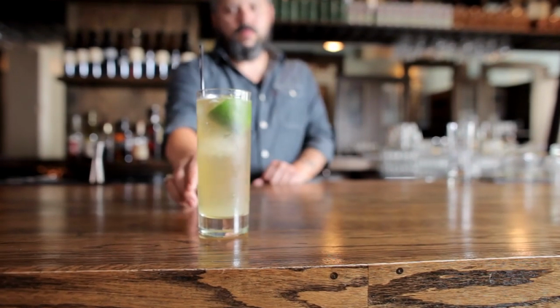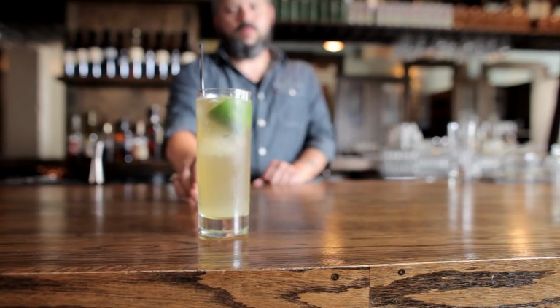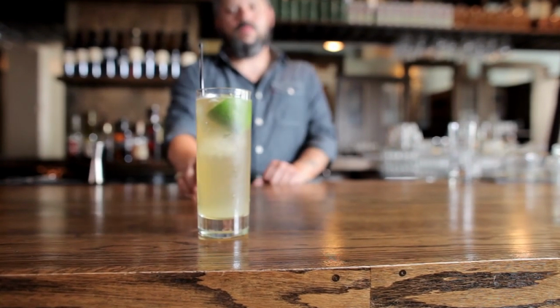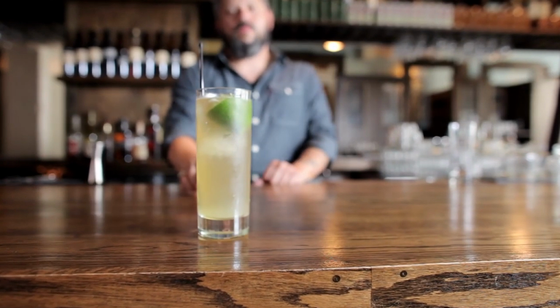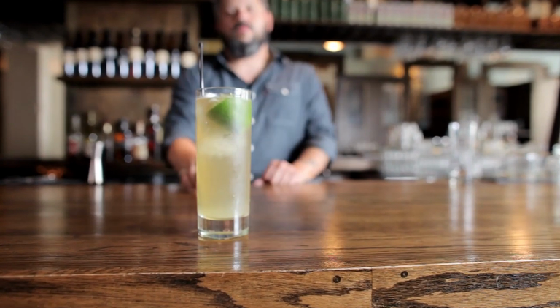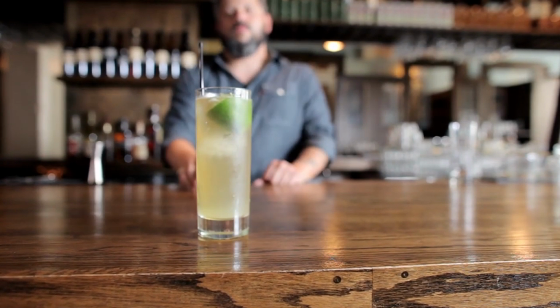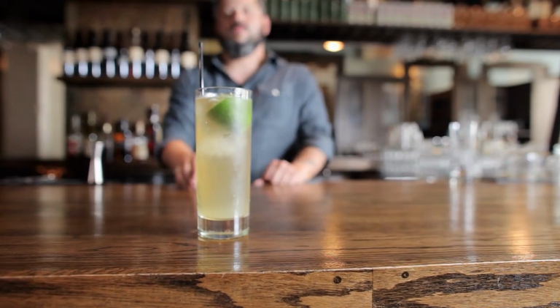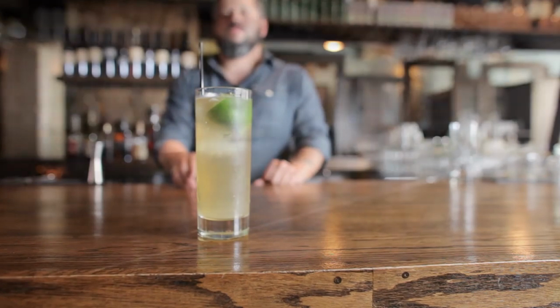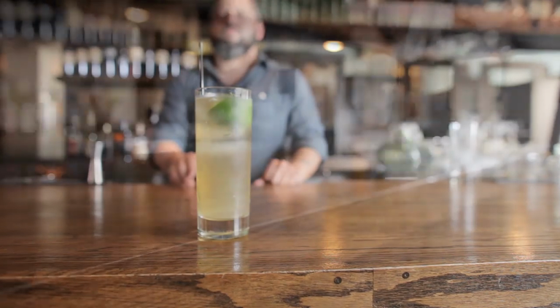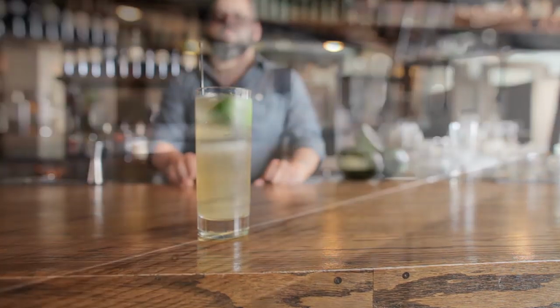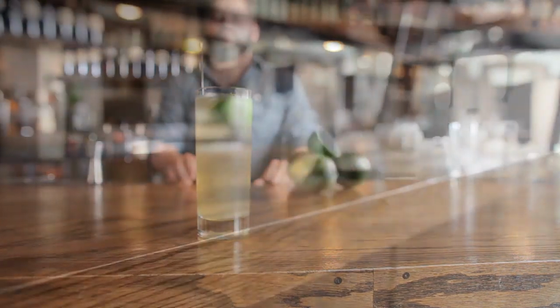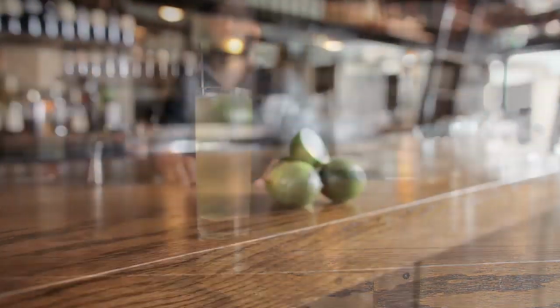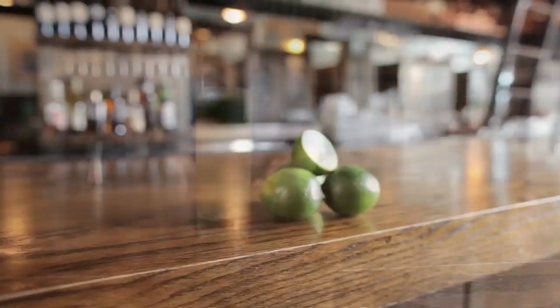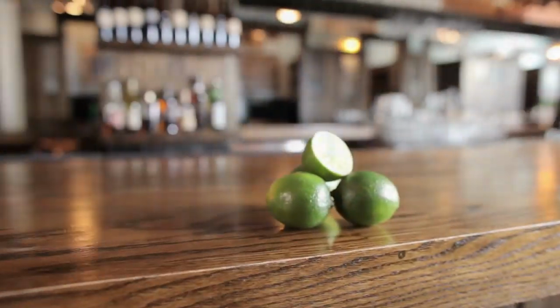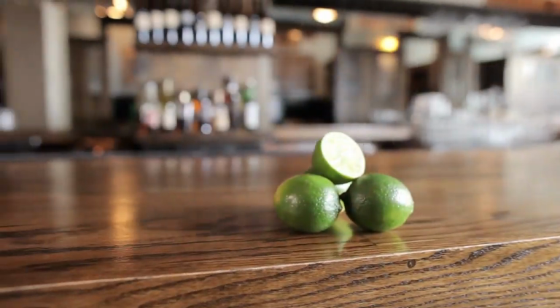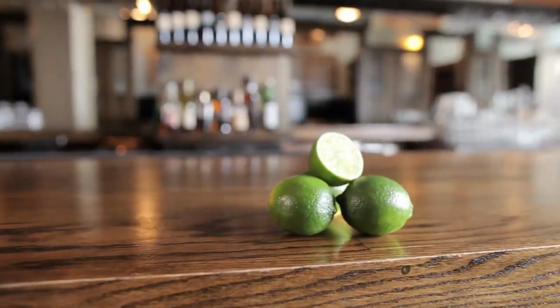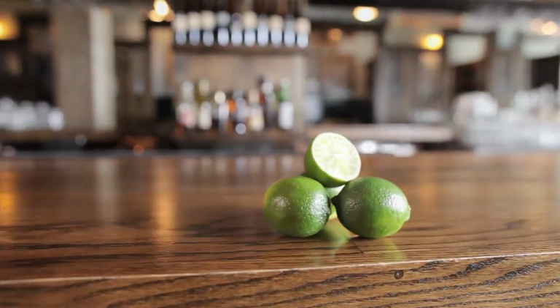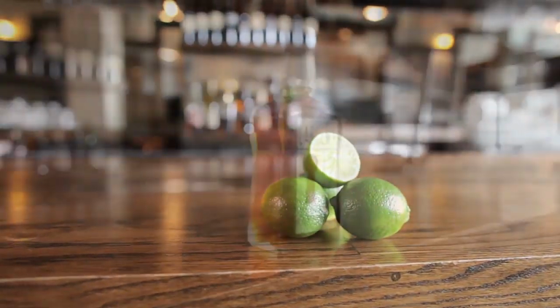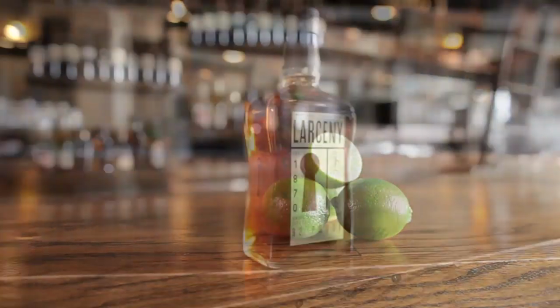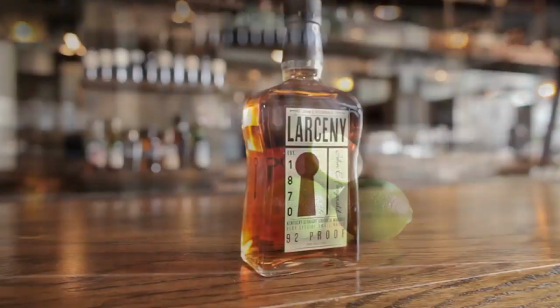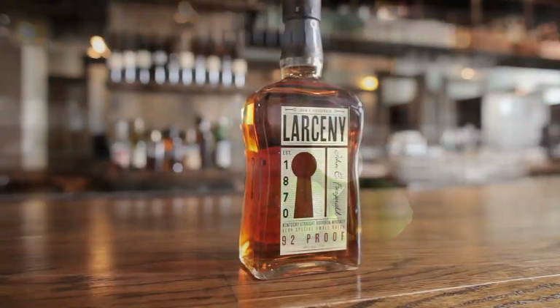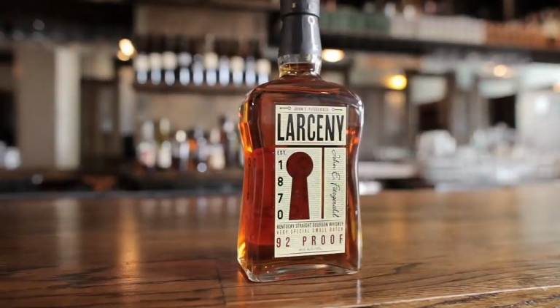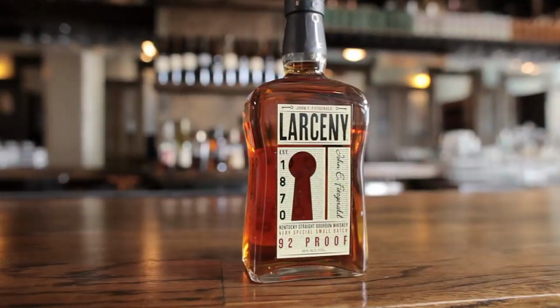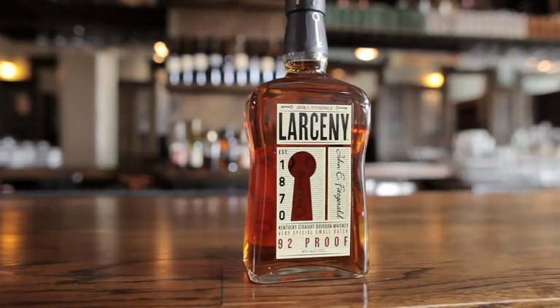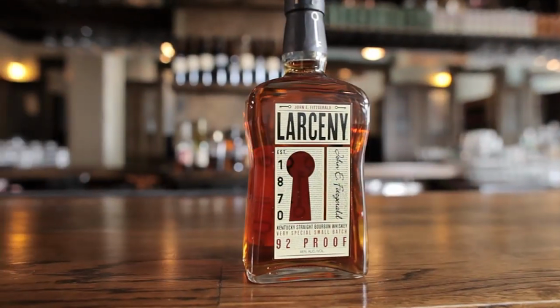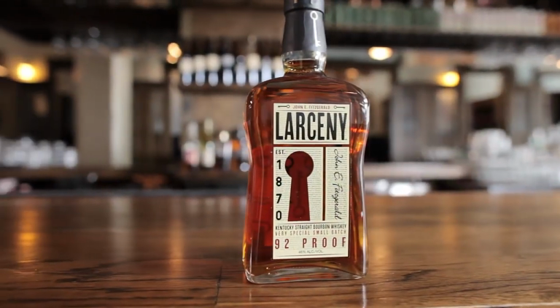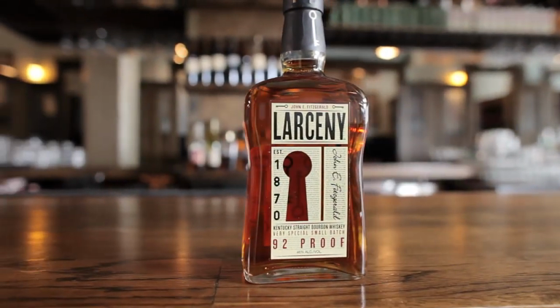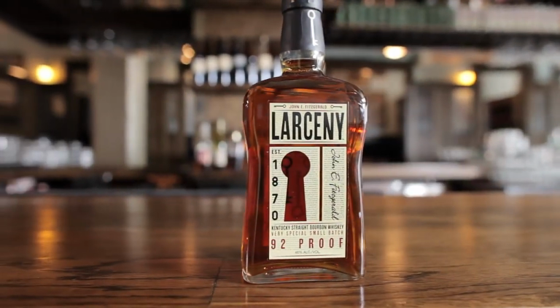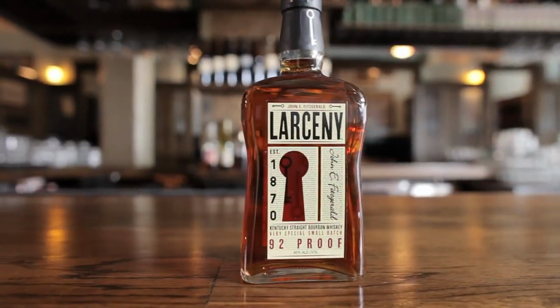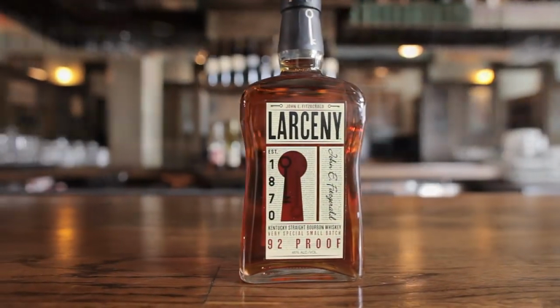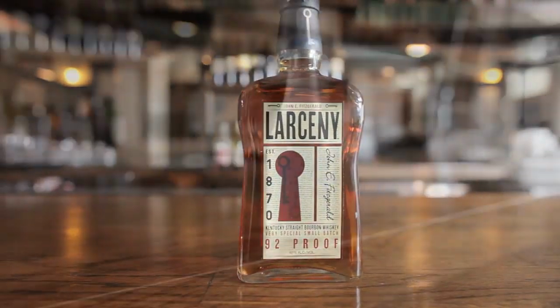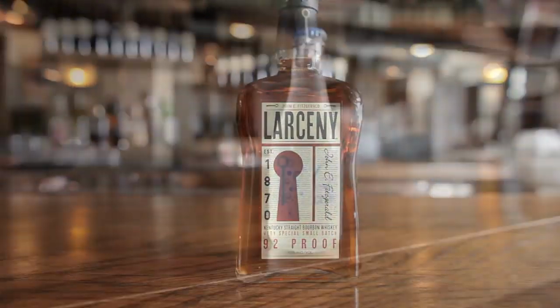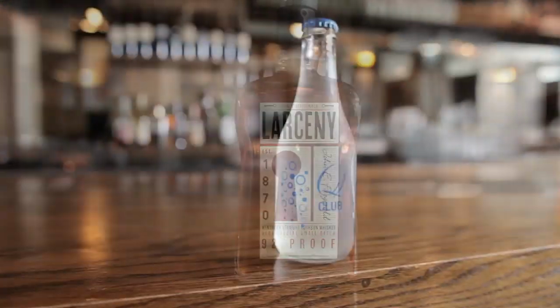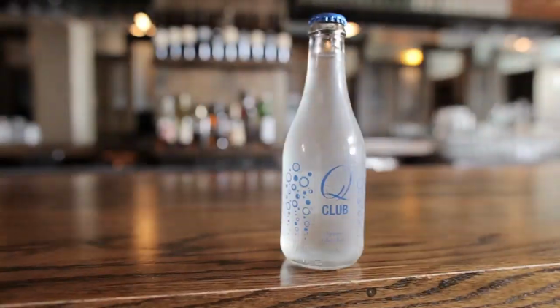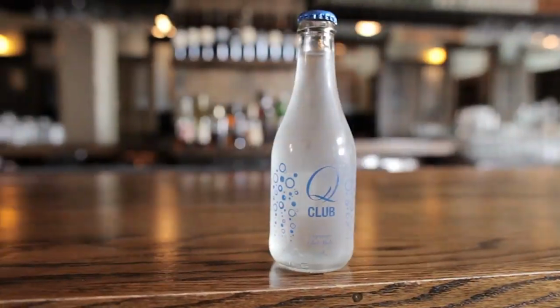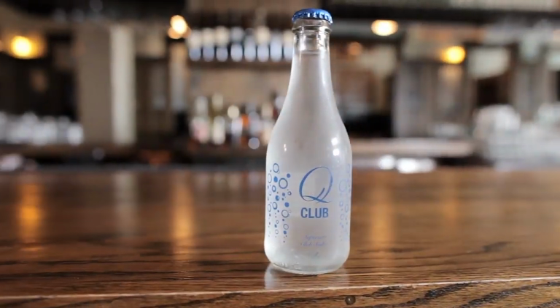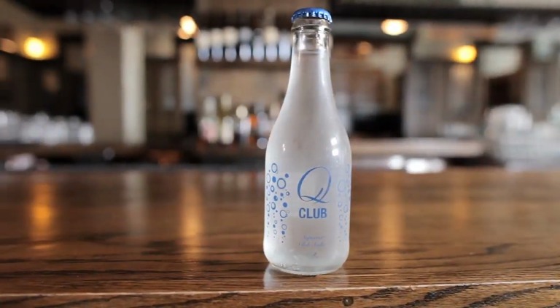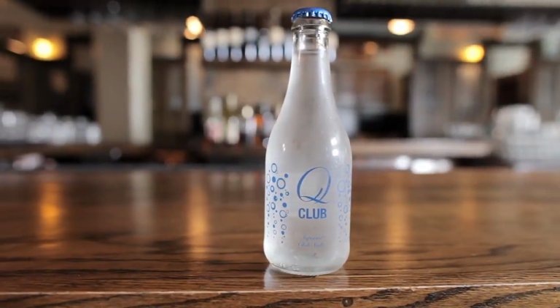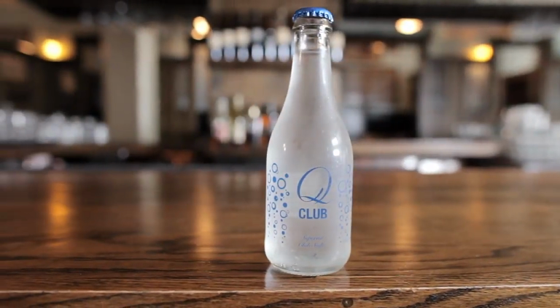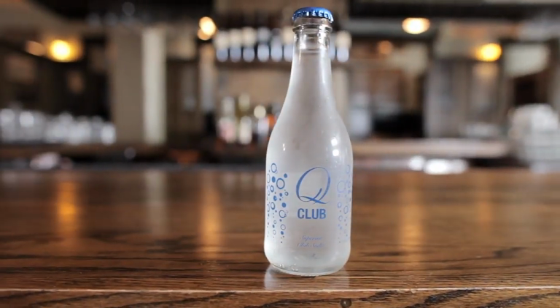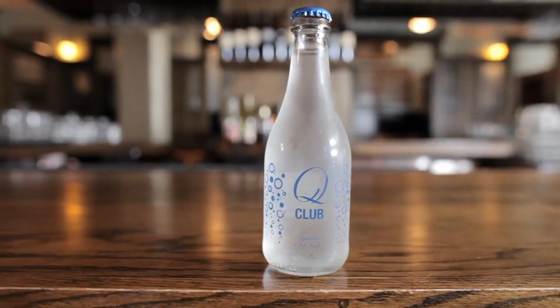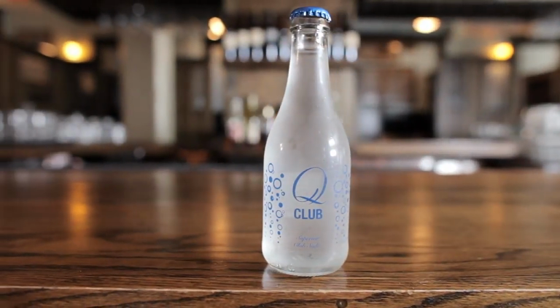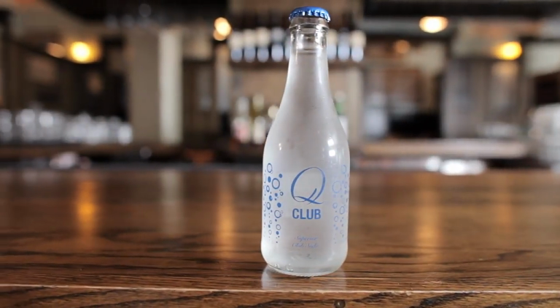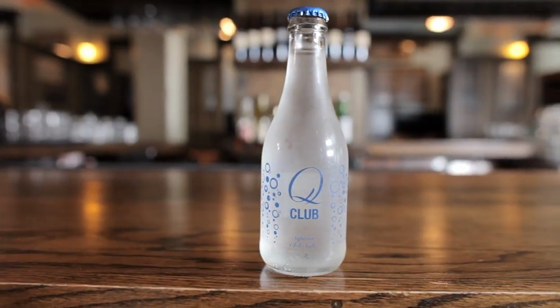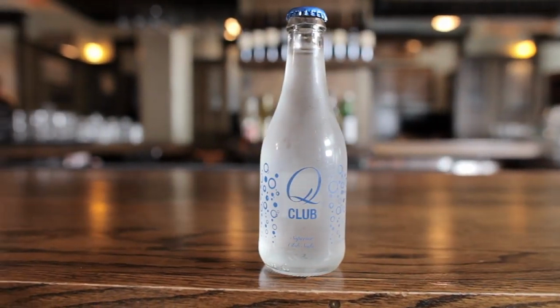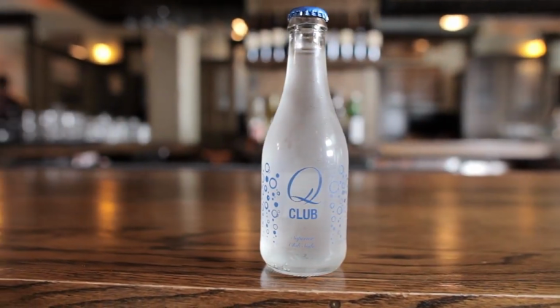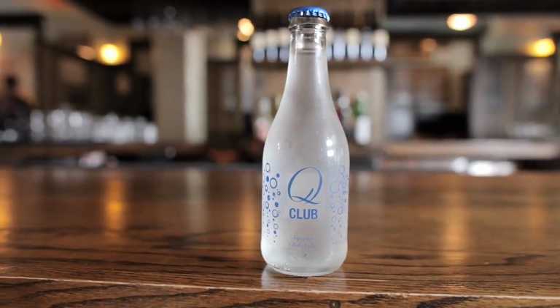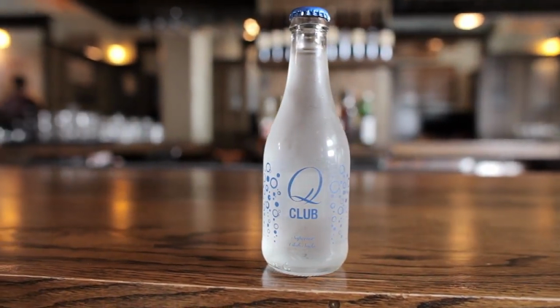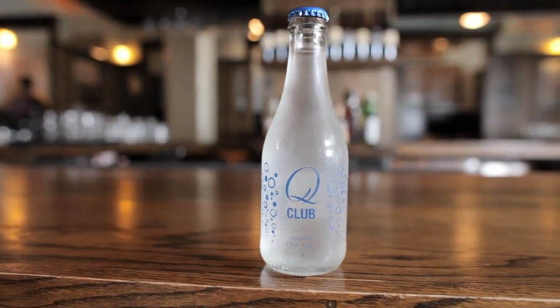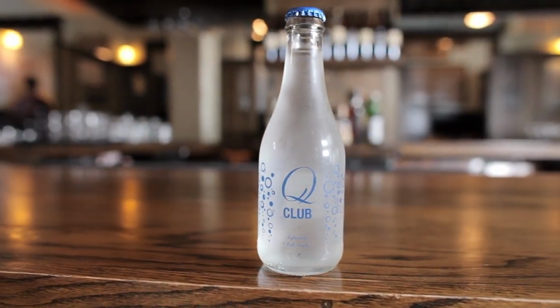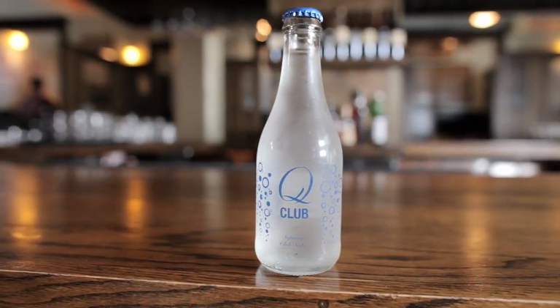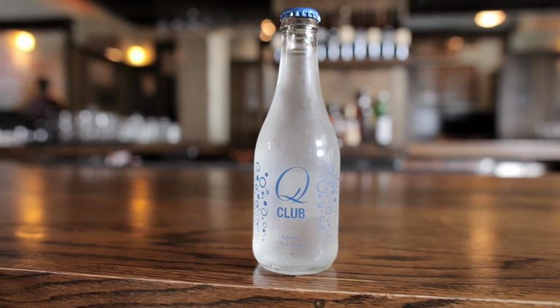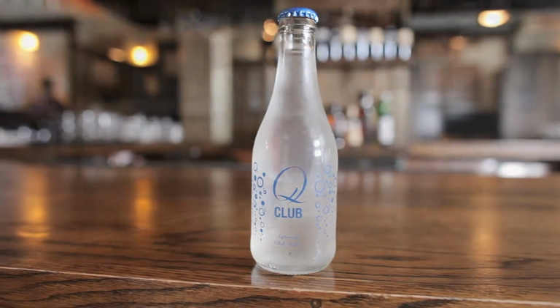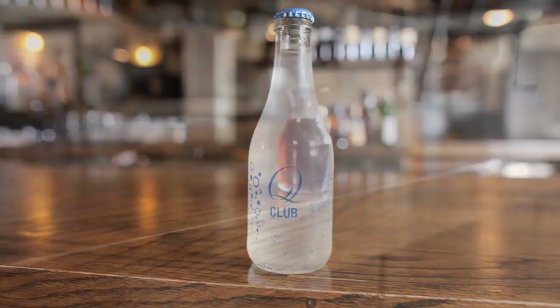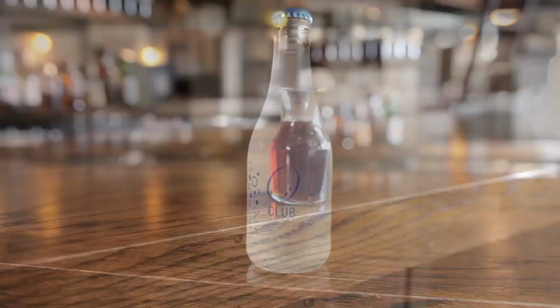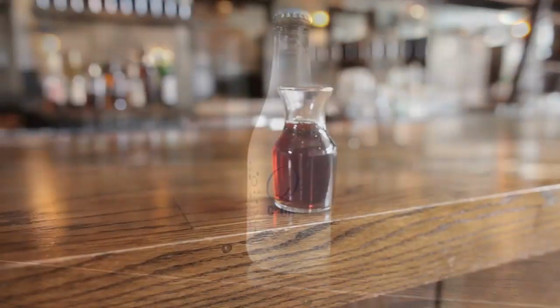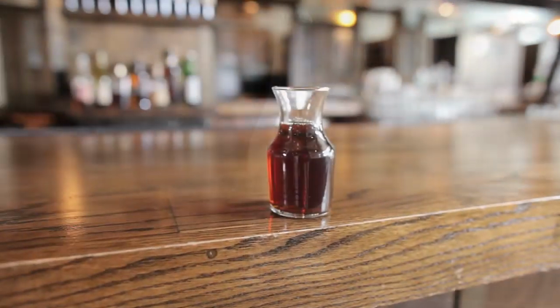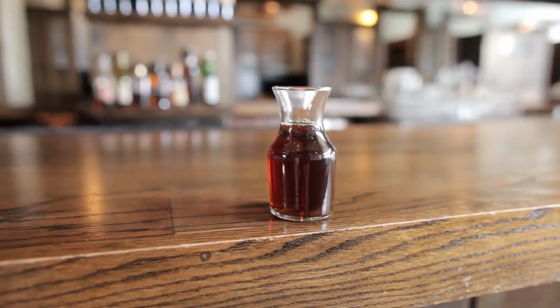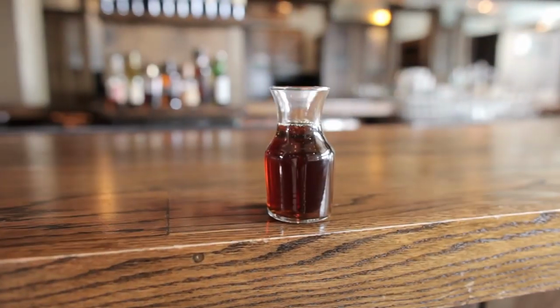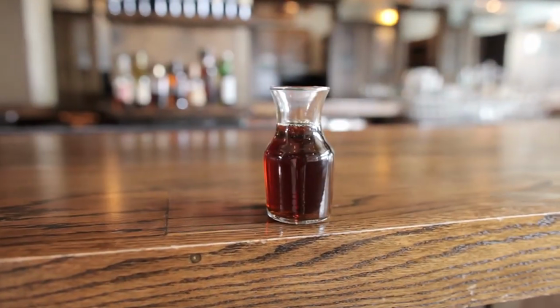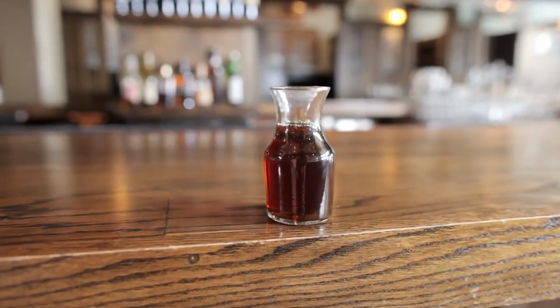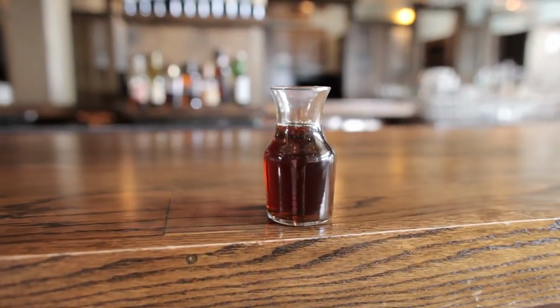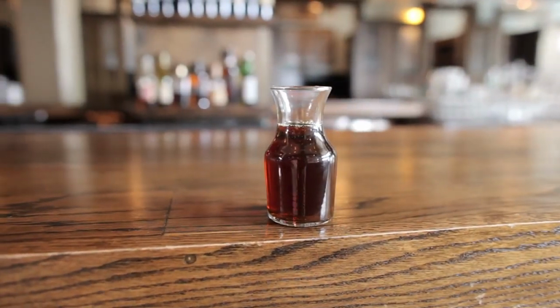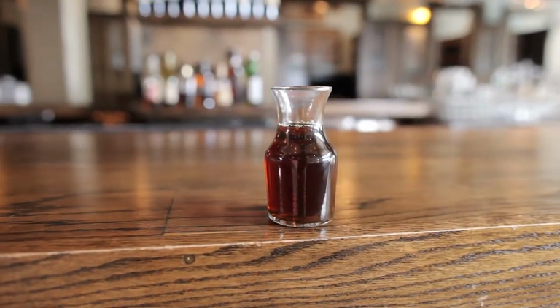For the Autumn Rickey we'll still need some lime and some bourbon, but we'll be using soda water instead of mineral water. We'll also need some grade B maple syrup.